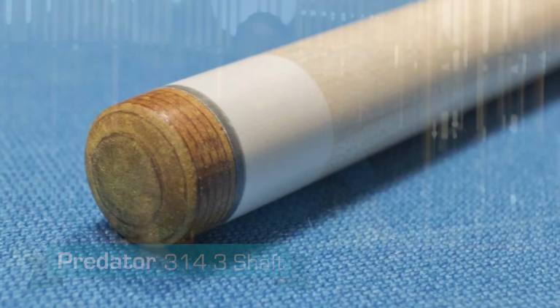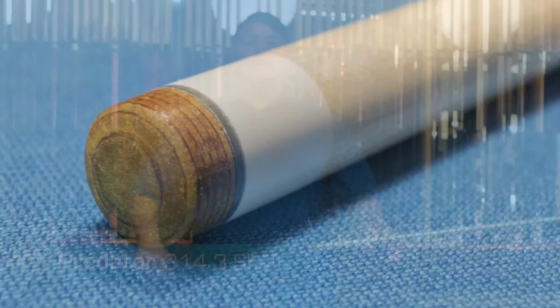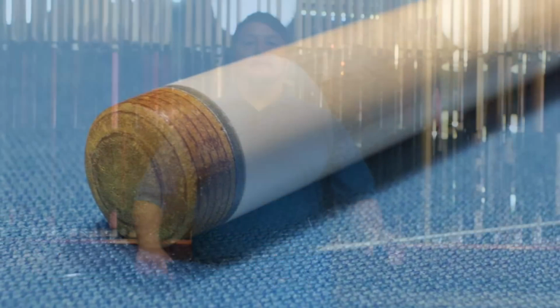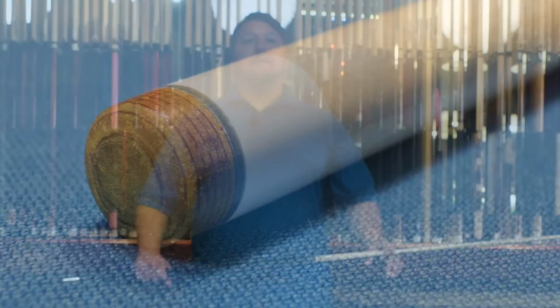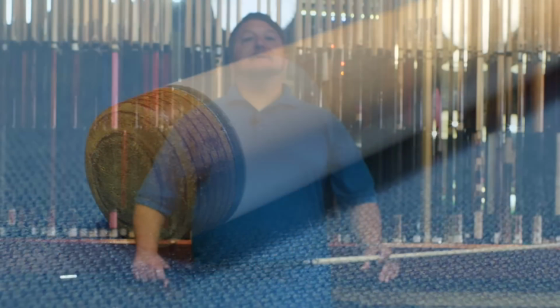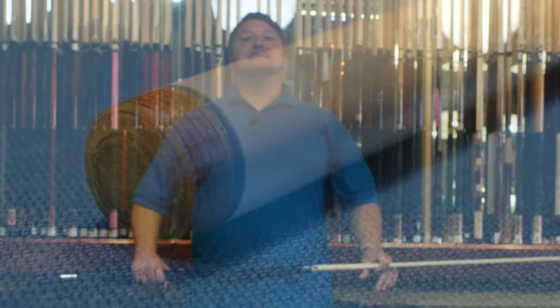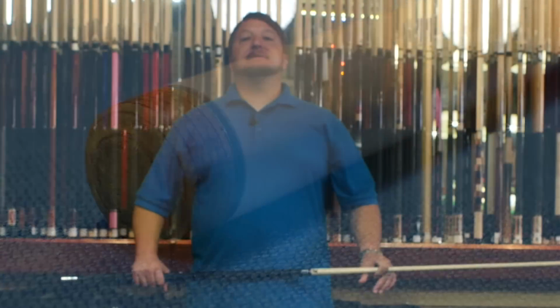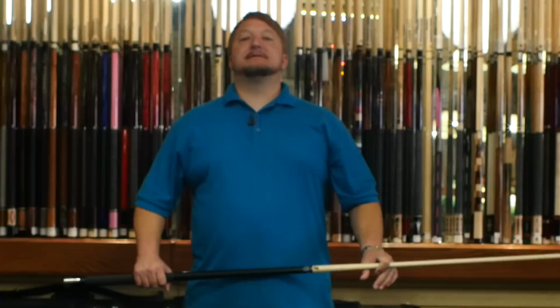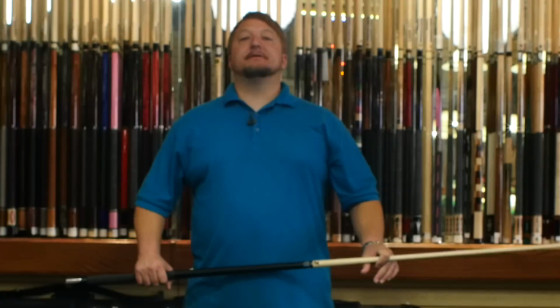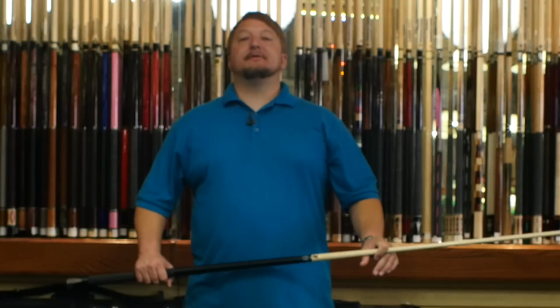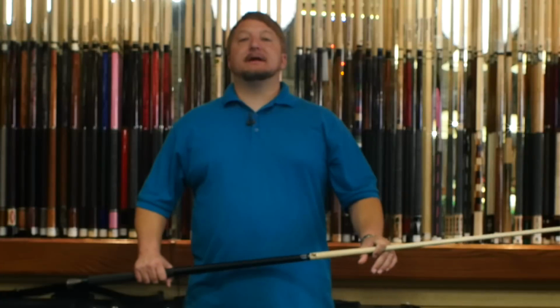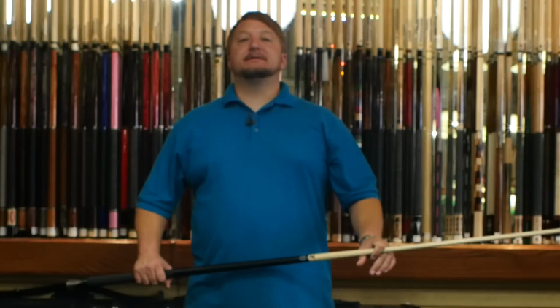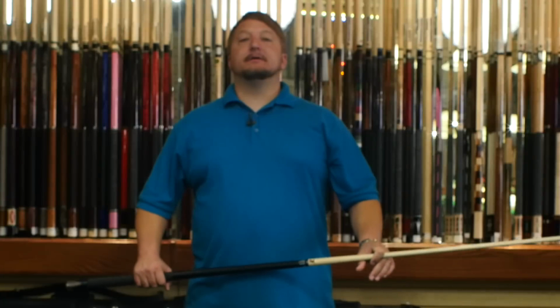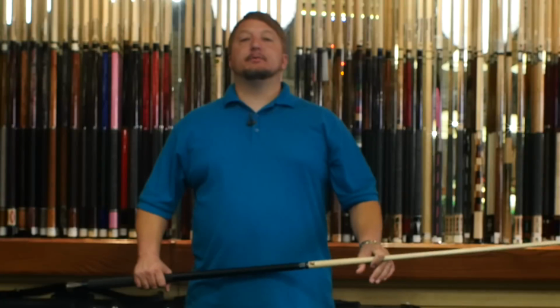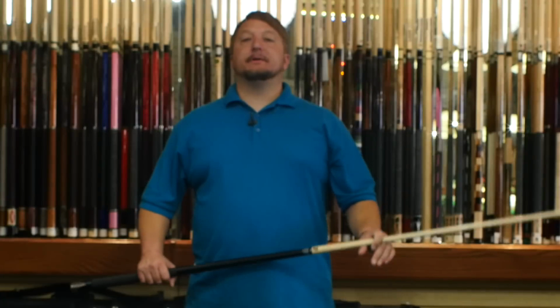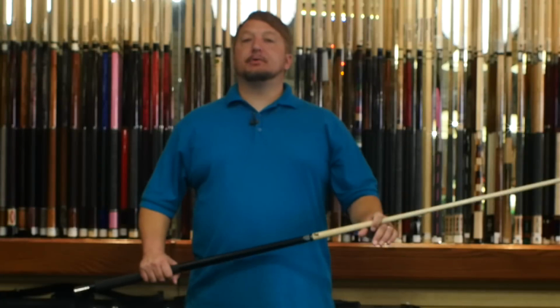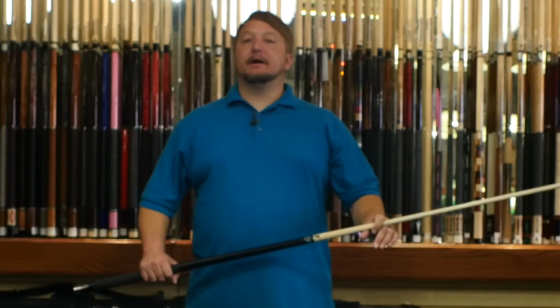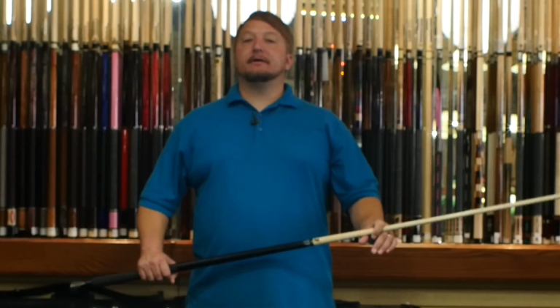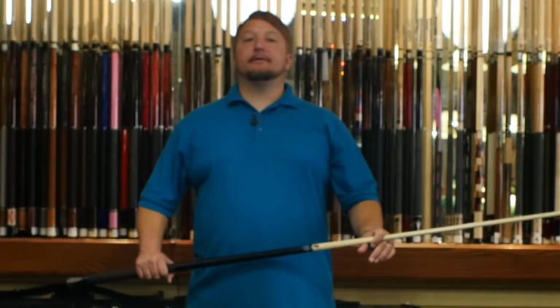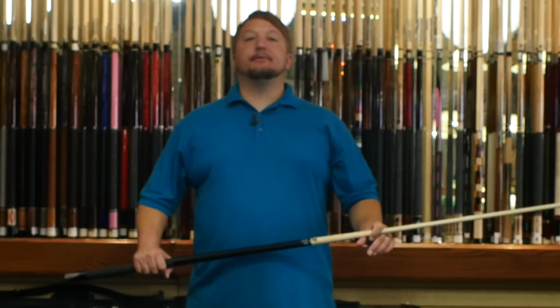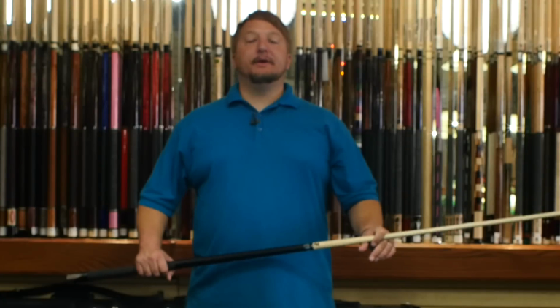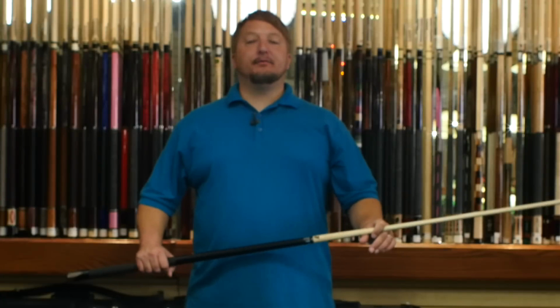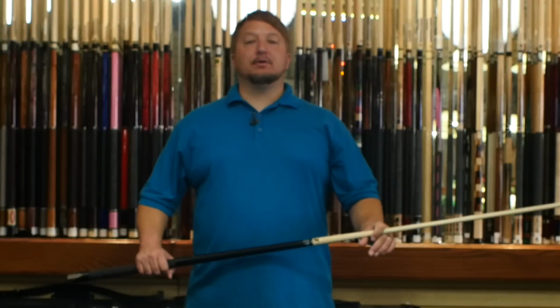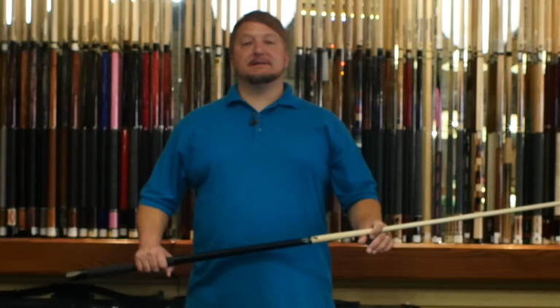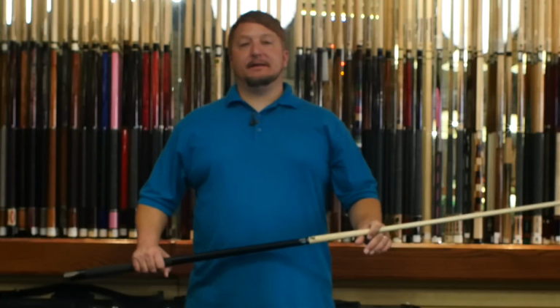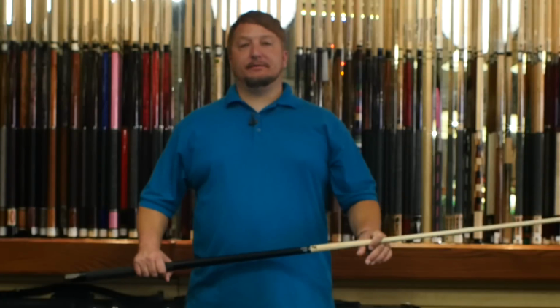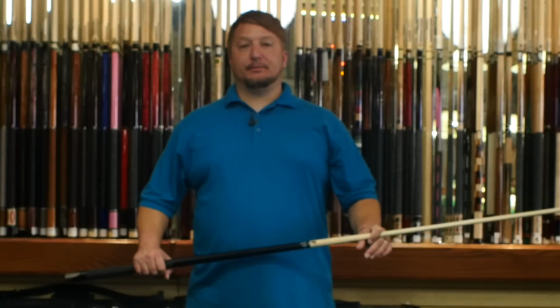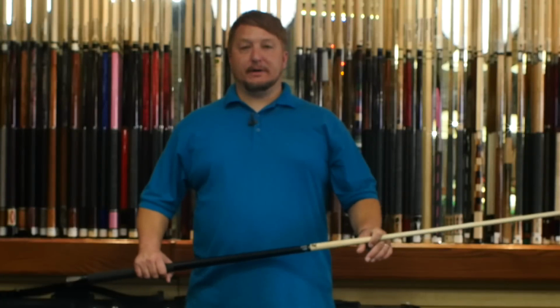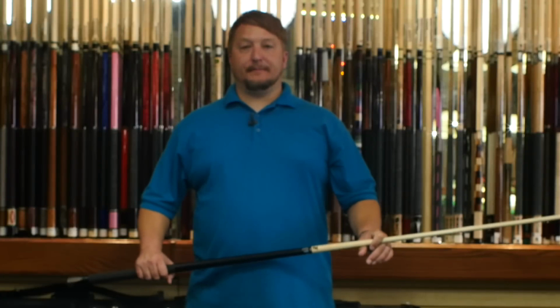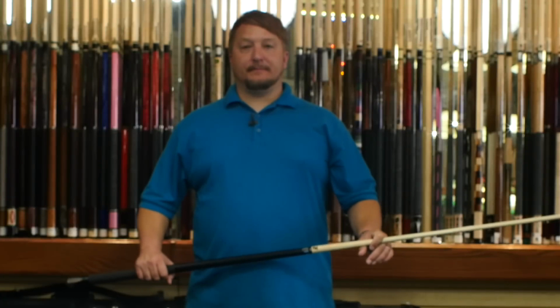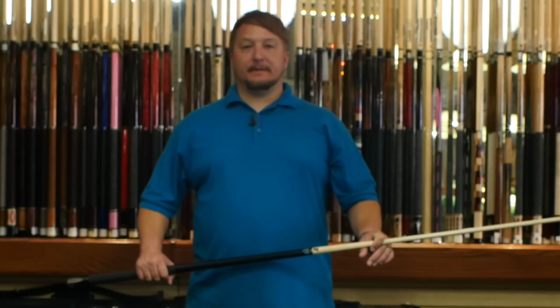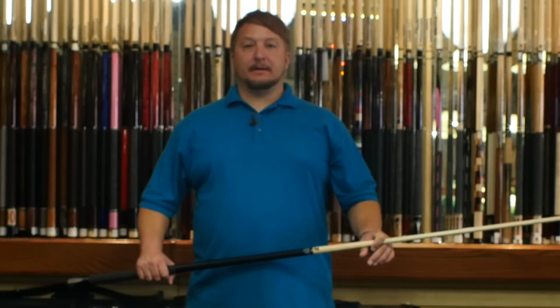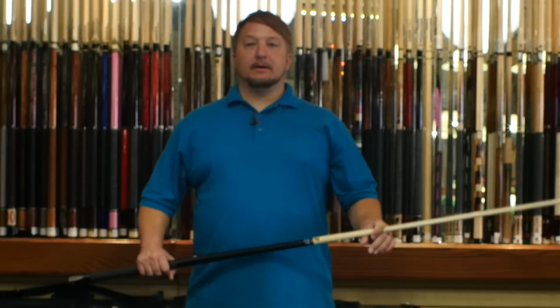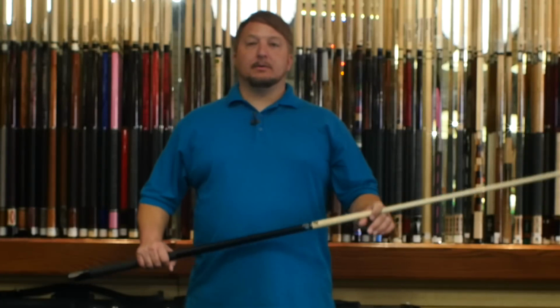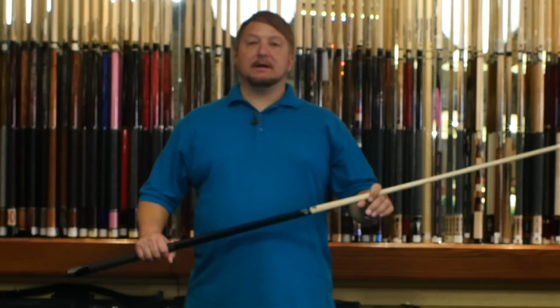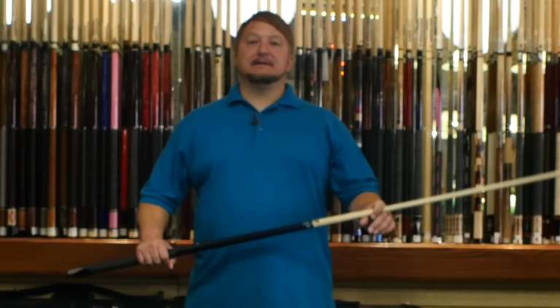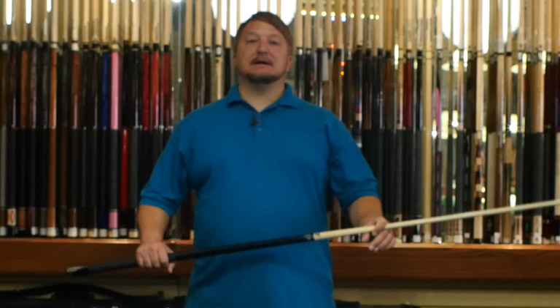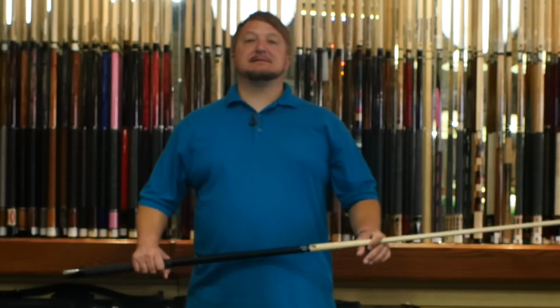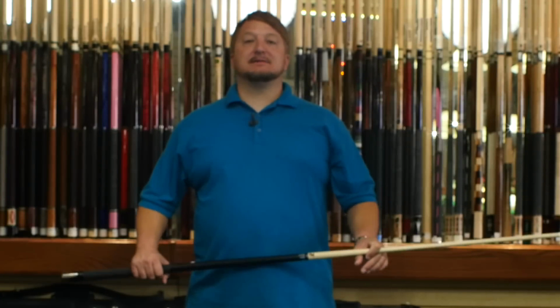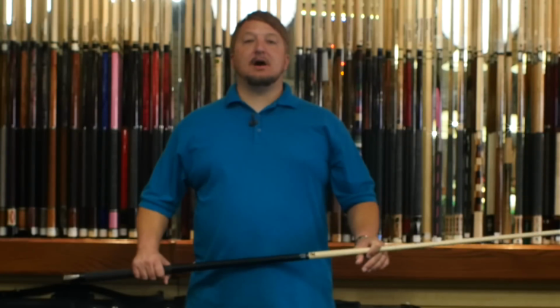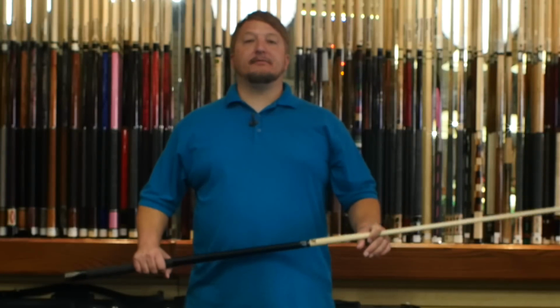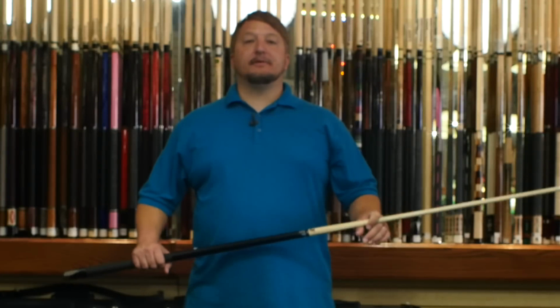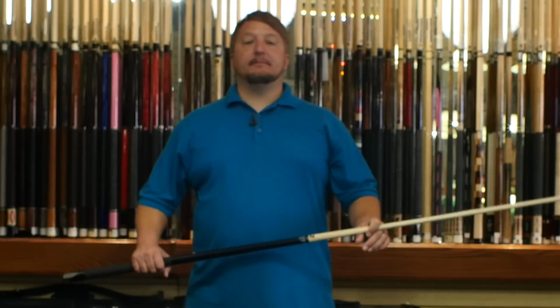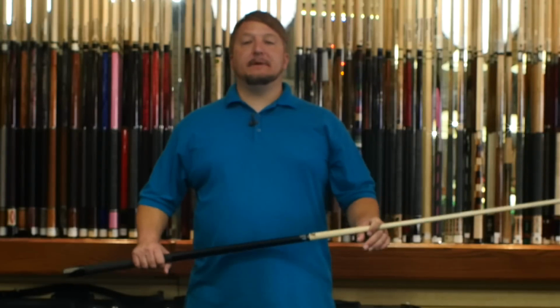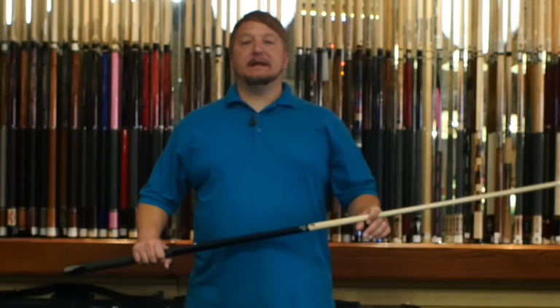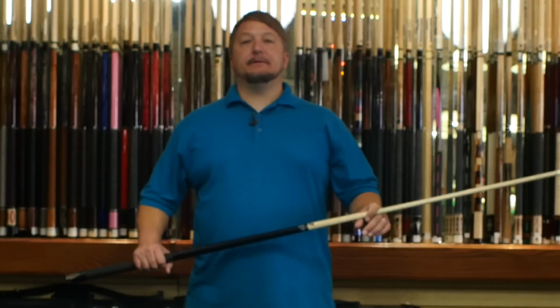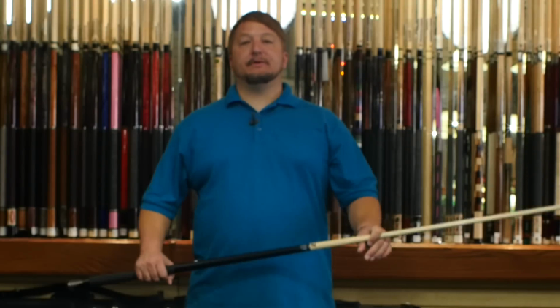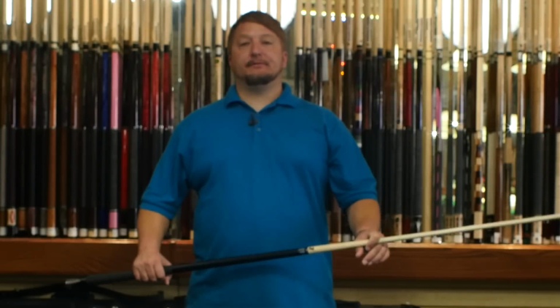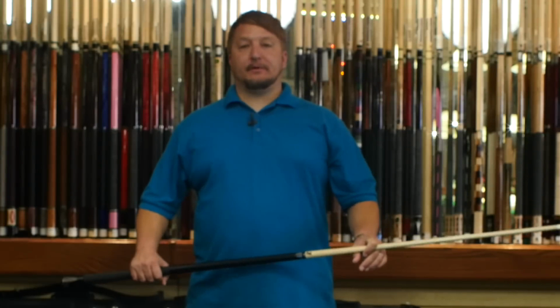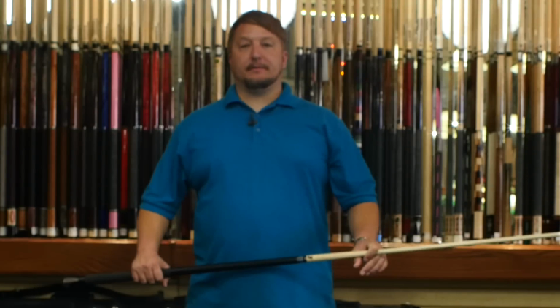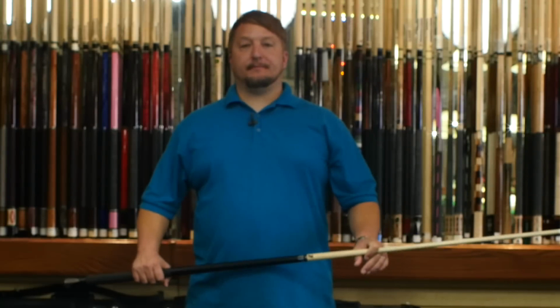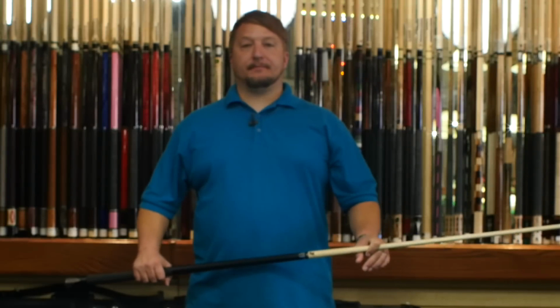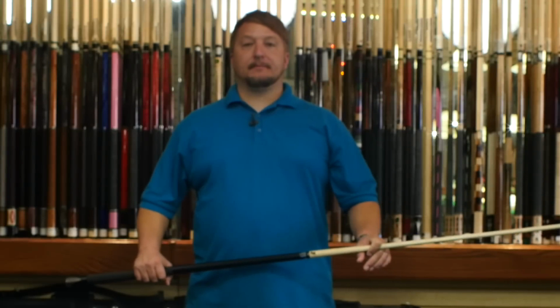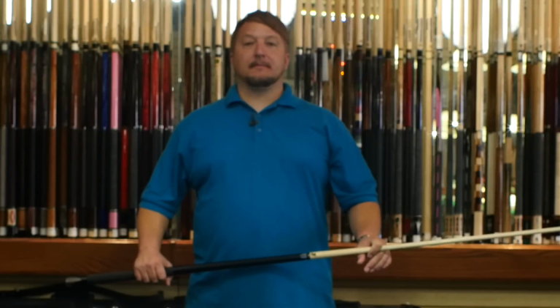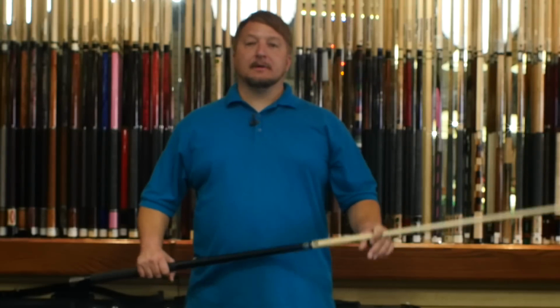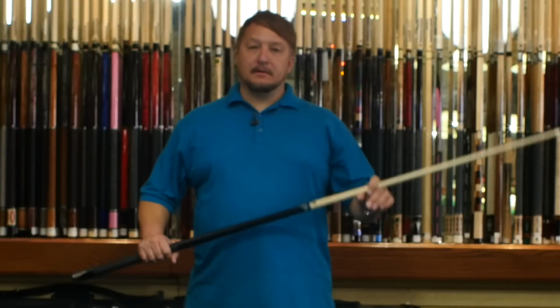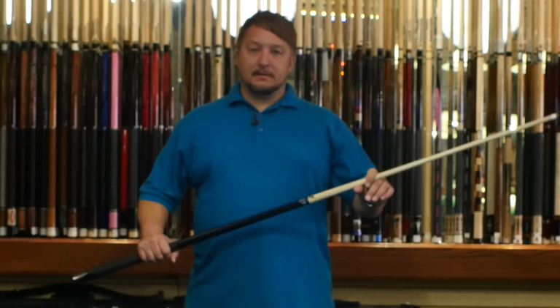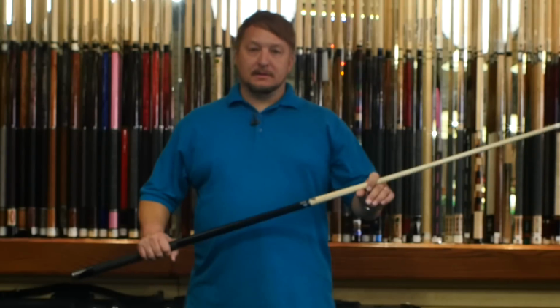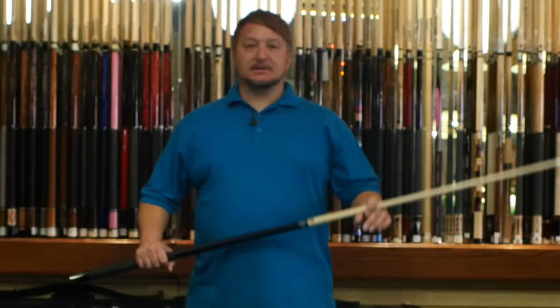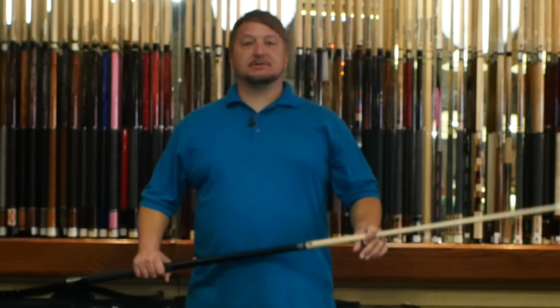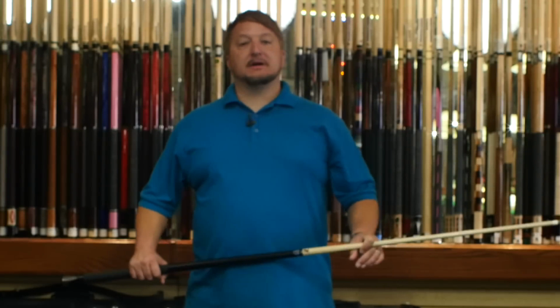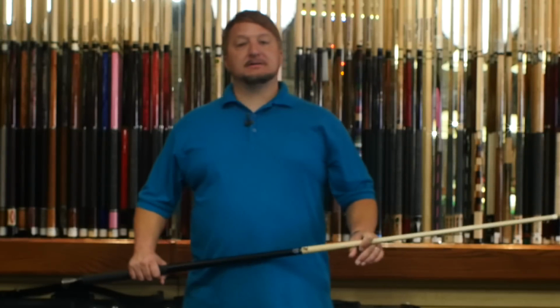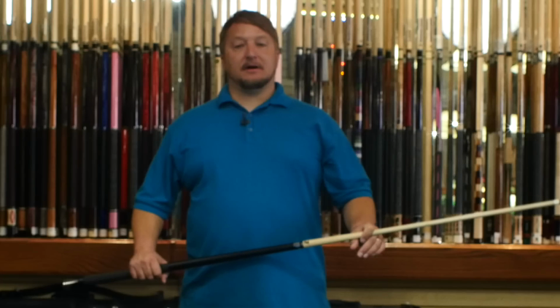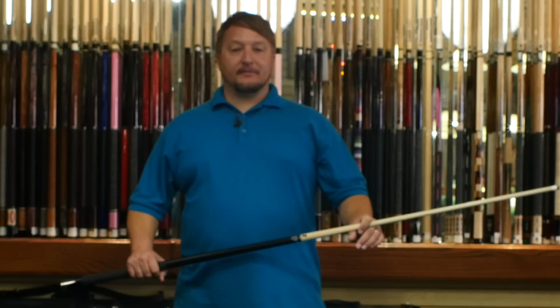Now I'm going to test the deflection with the Predator 314-3. We're going to test soft, medium, and firm. Let's try soft.